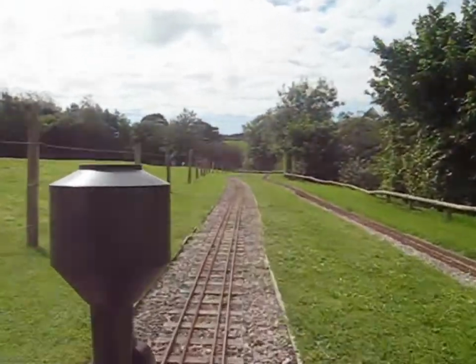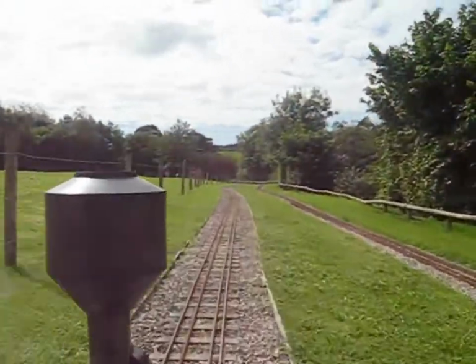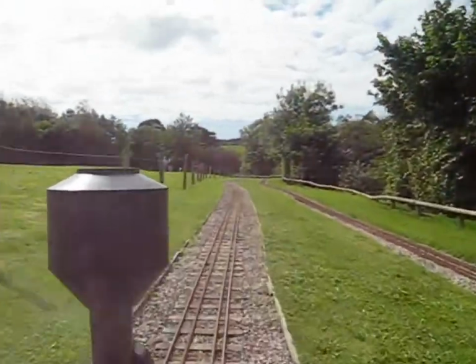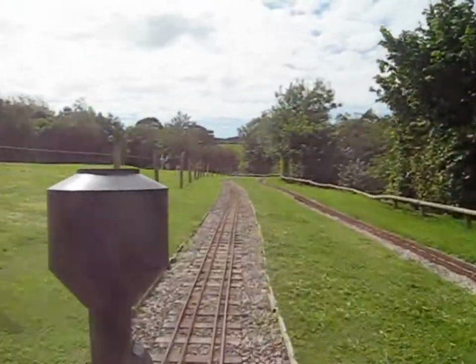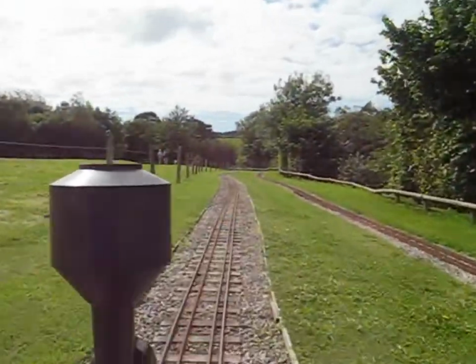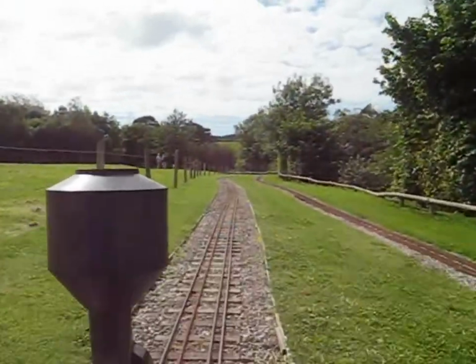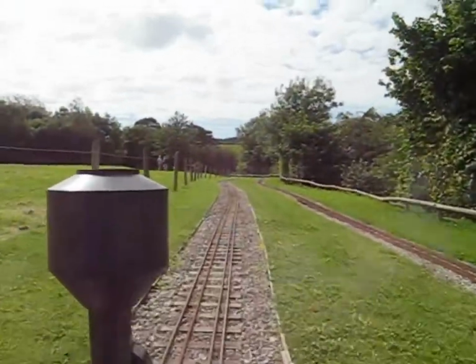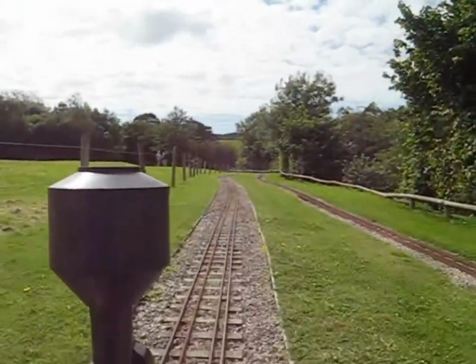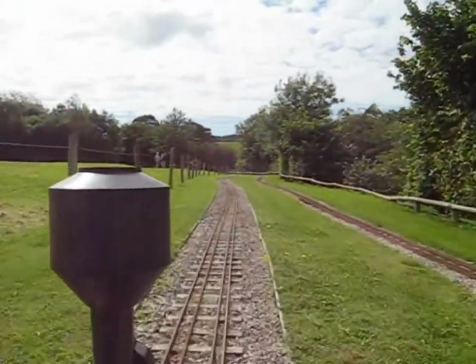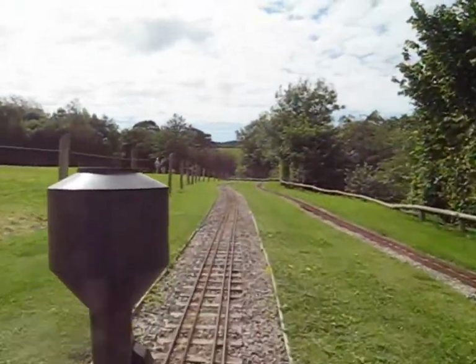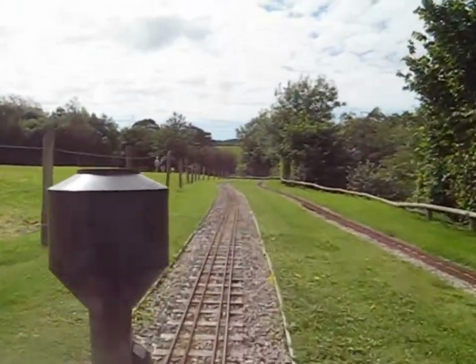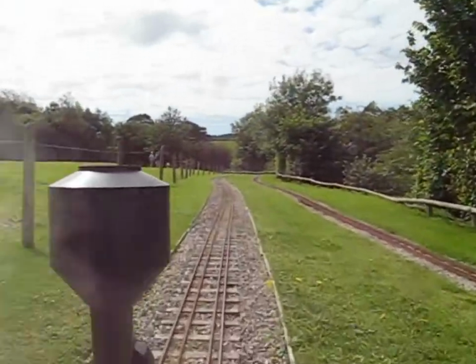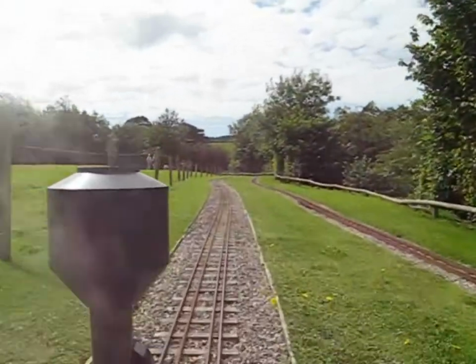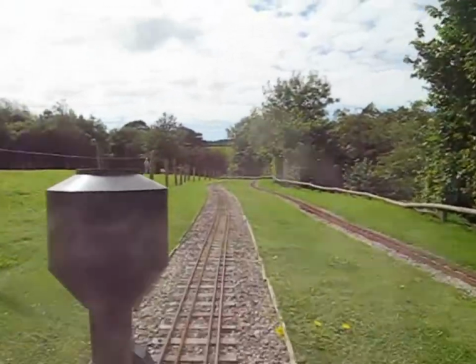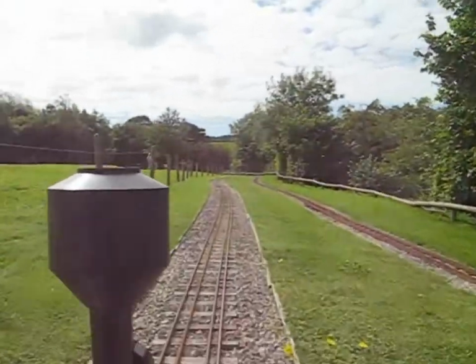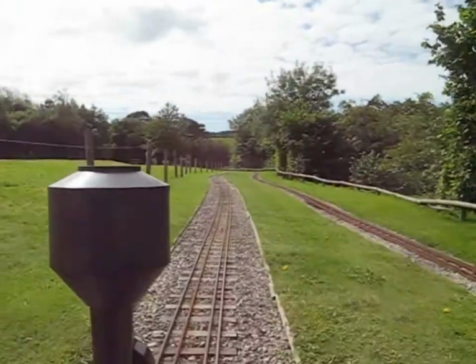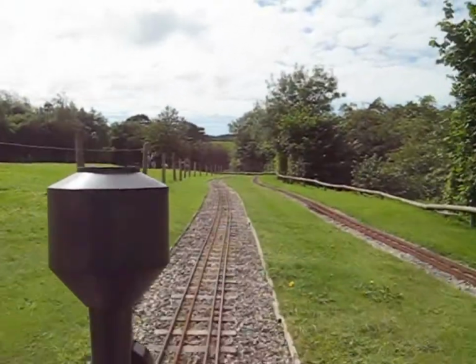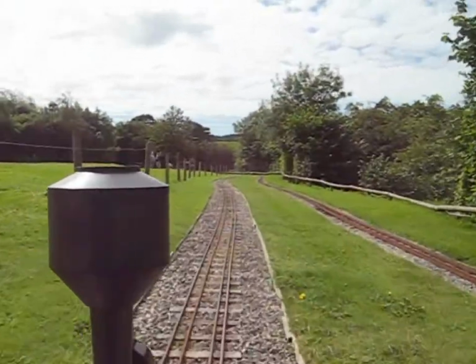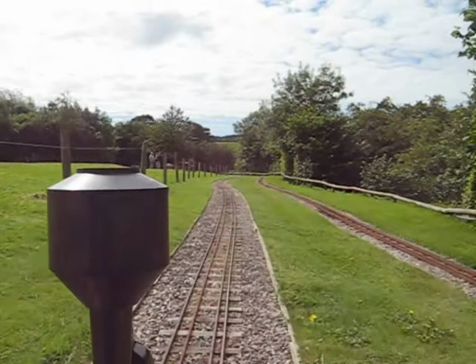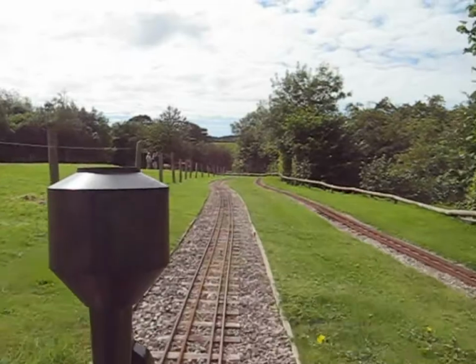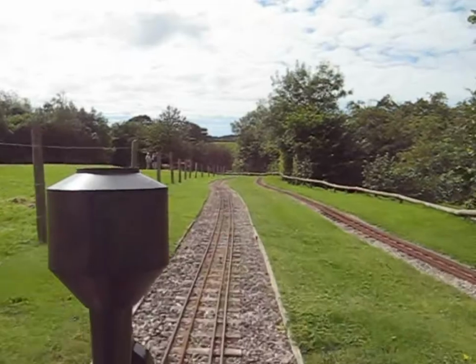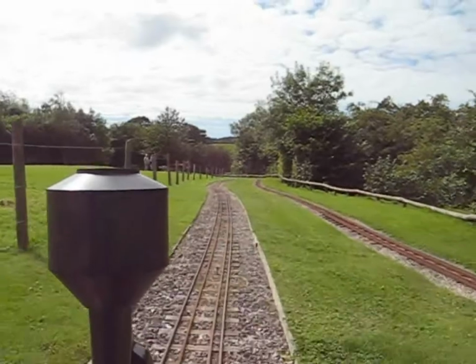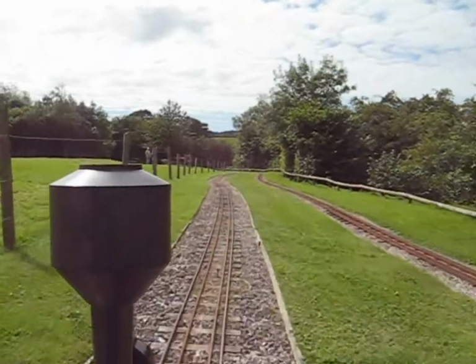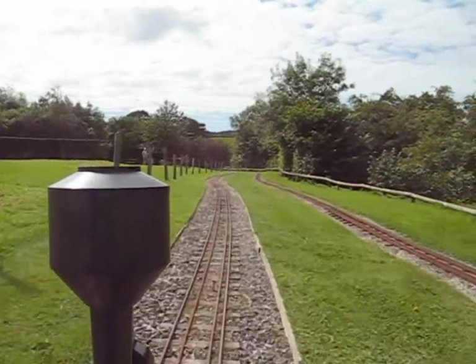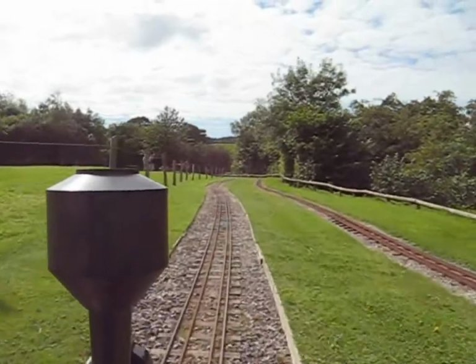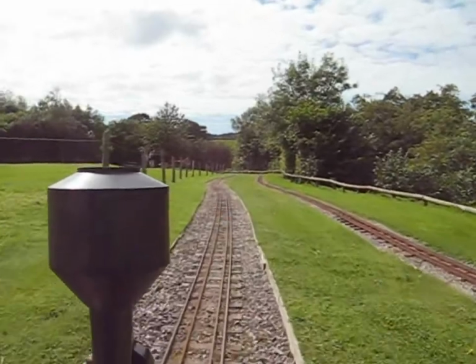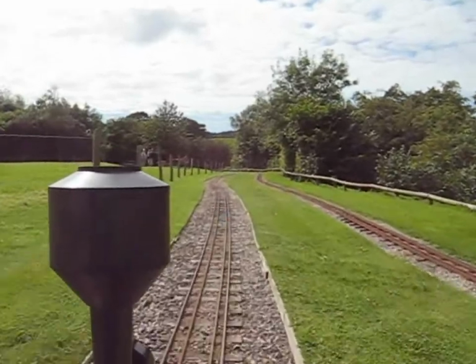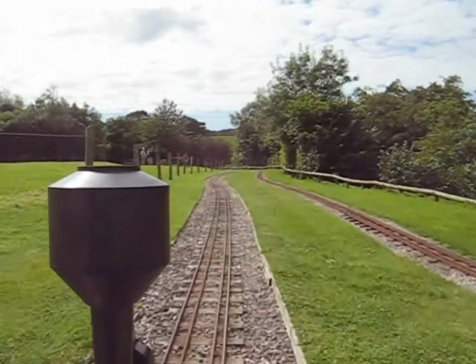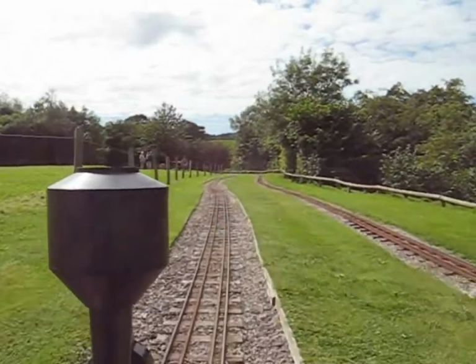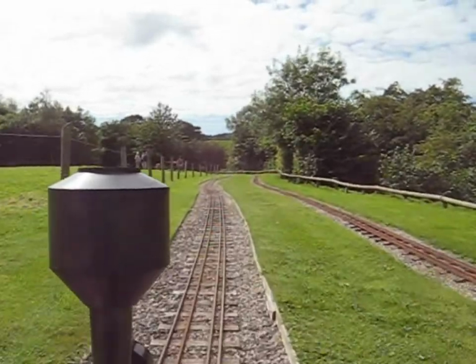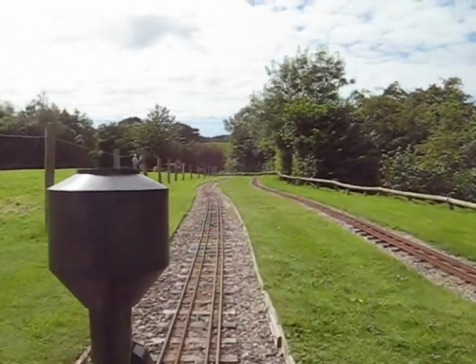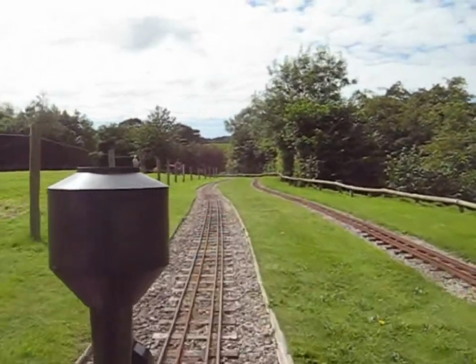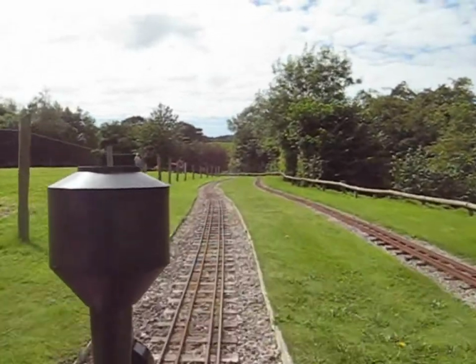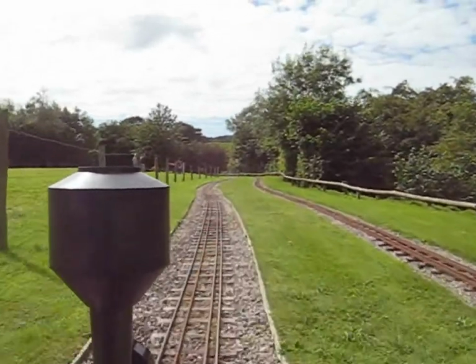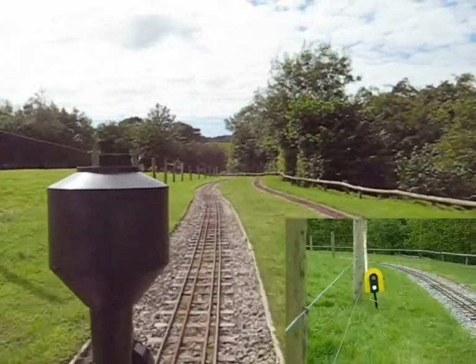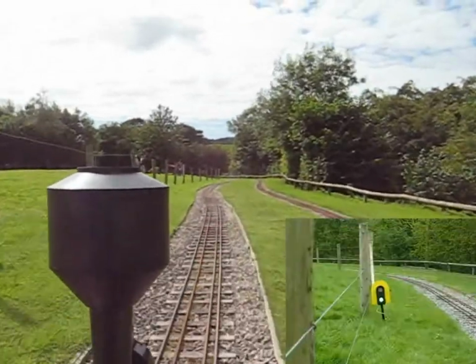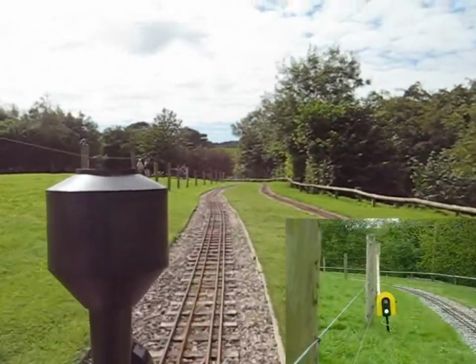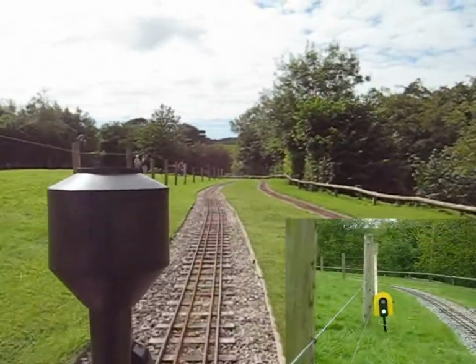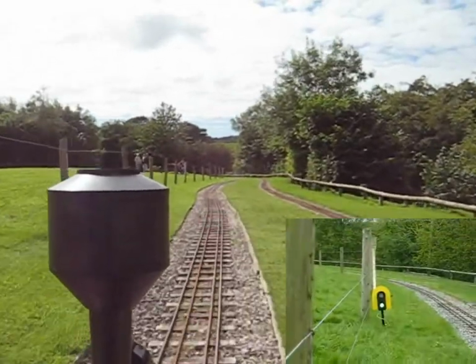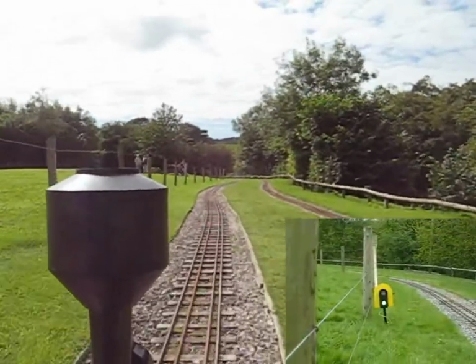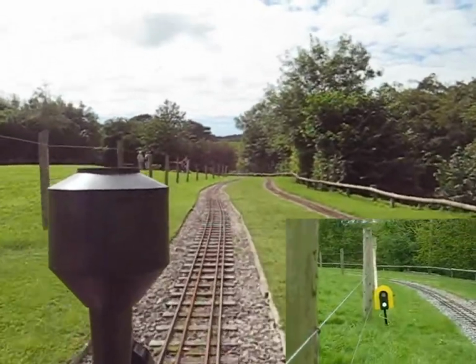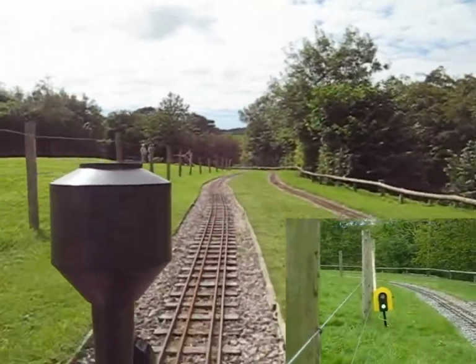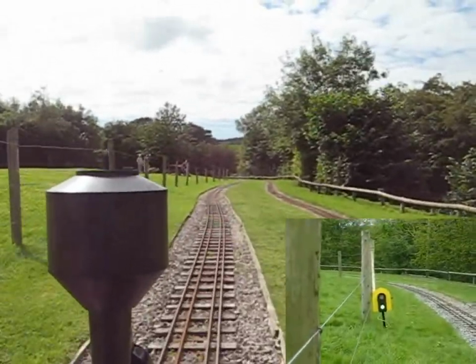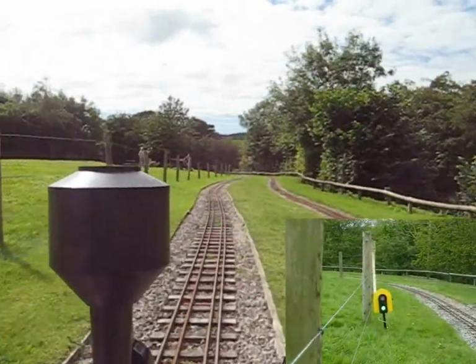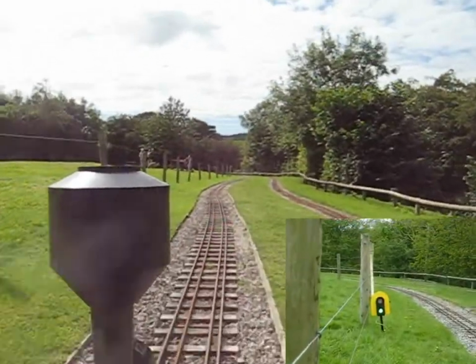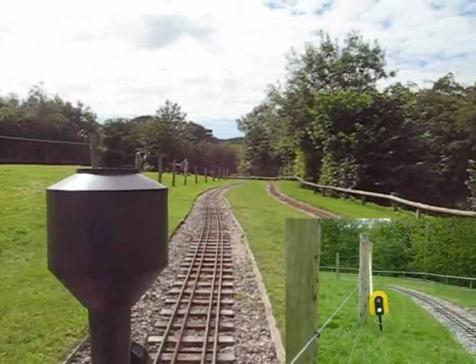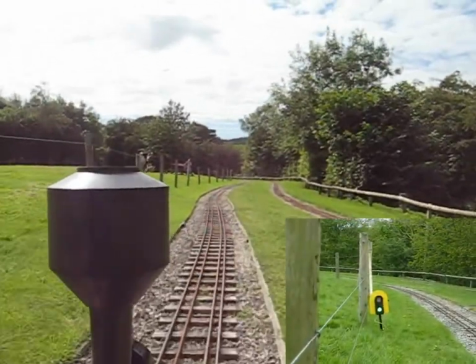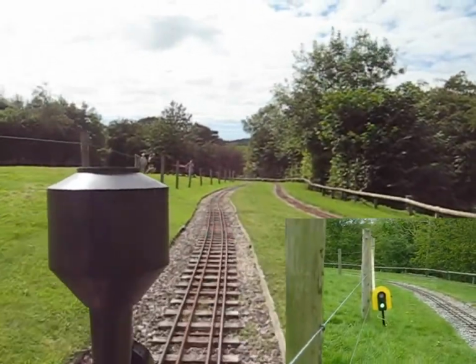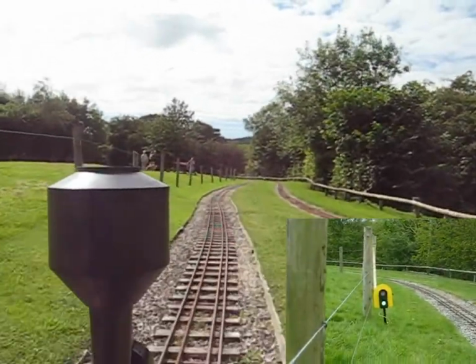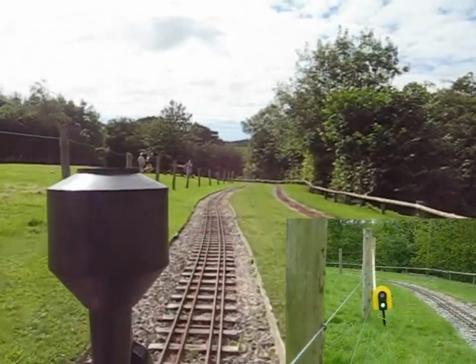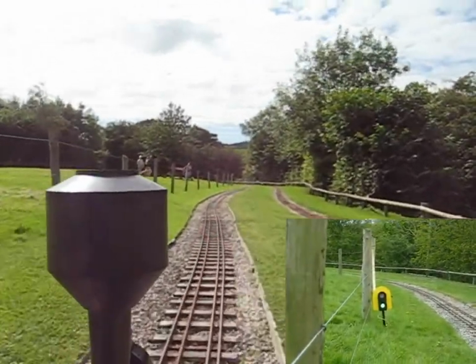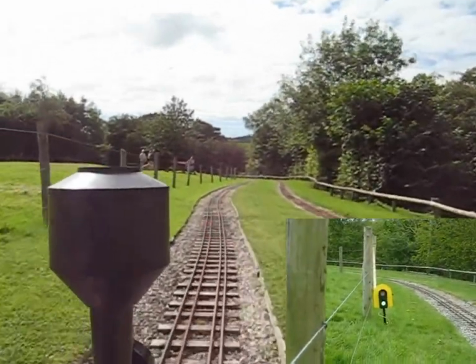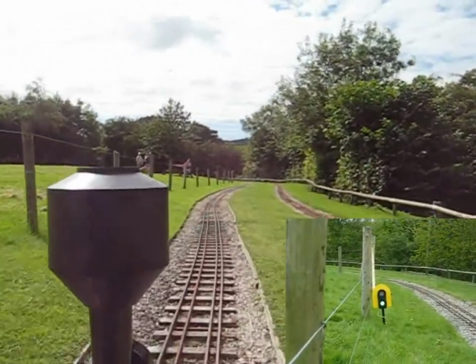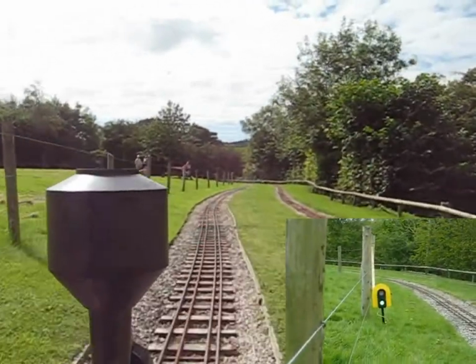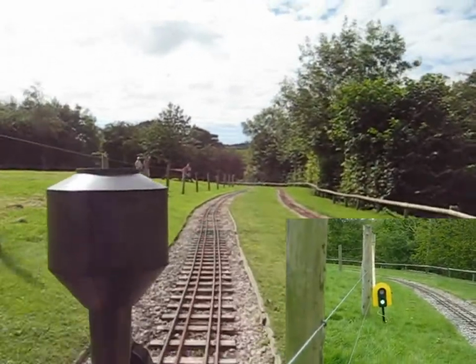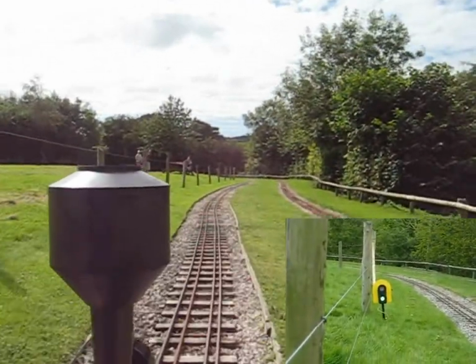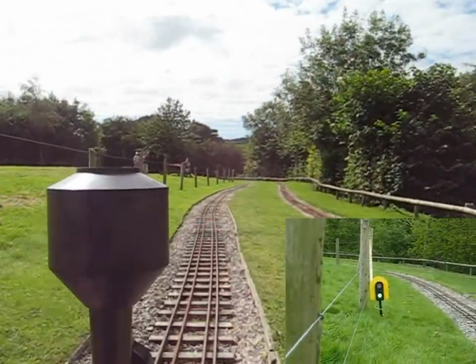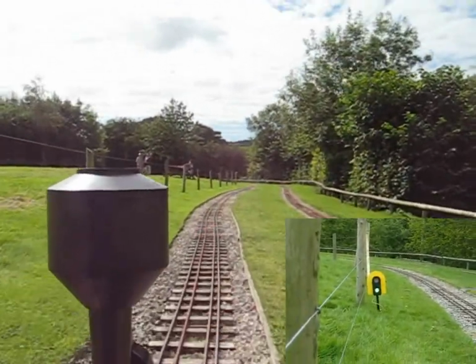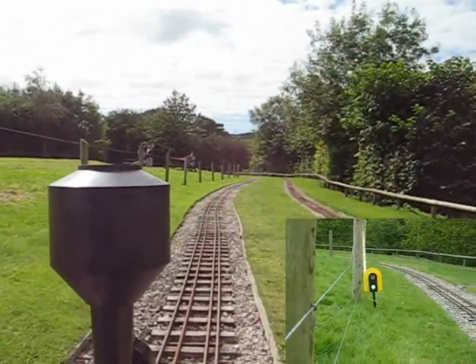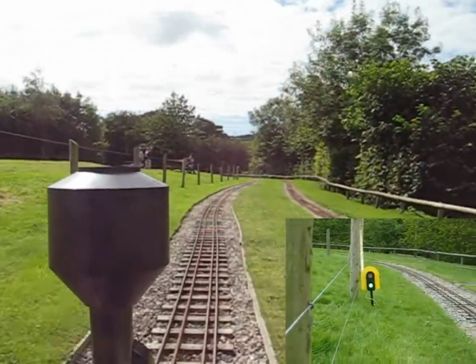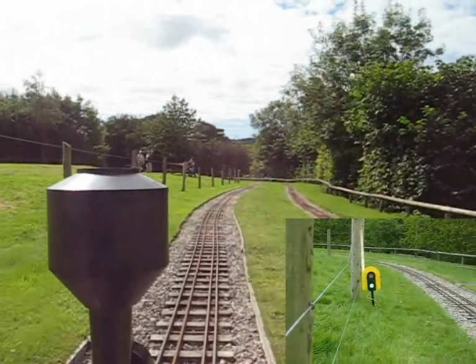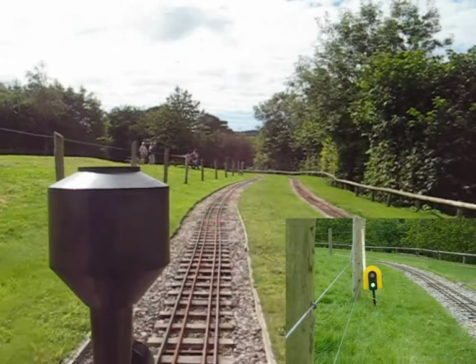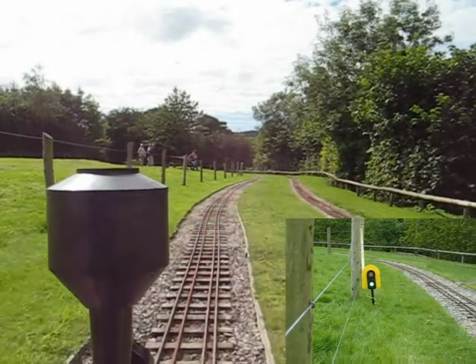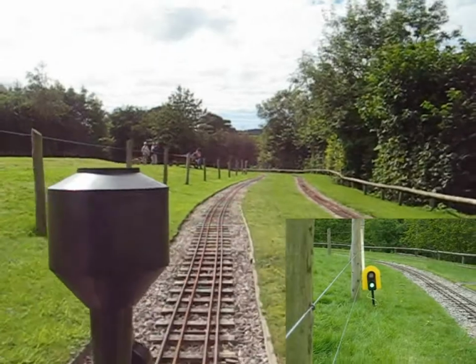Approaching the ground signal again, which is an automatic signal. This is exactly the same as last time round, so I do not need to explain again.